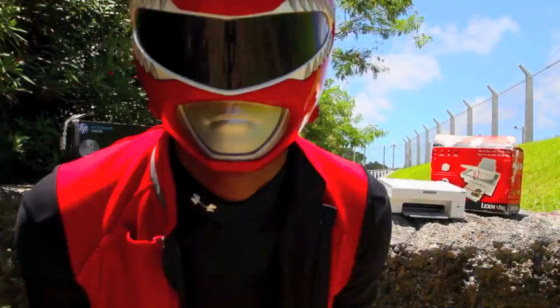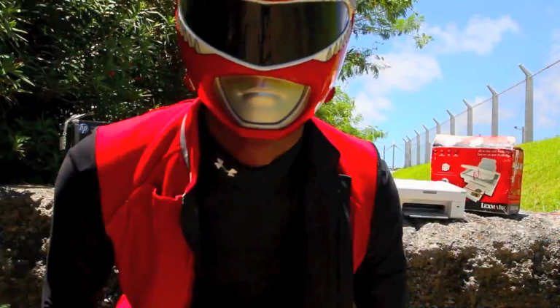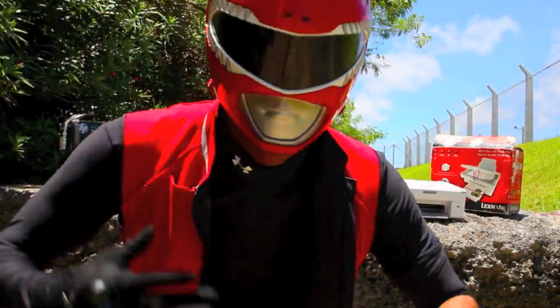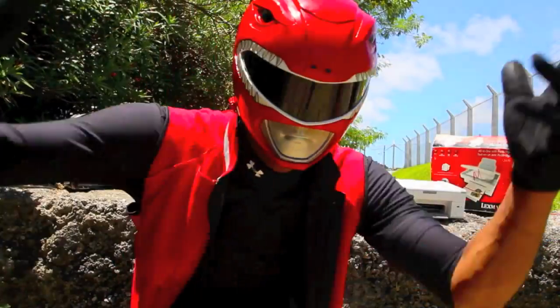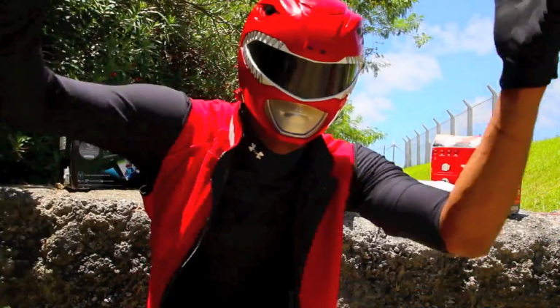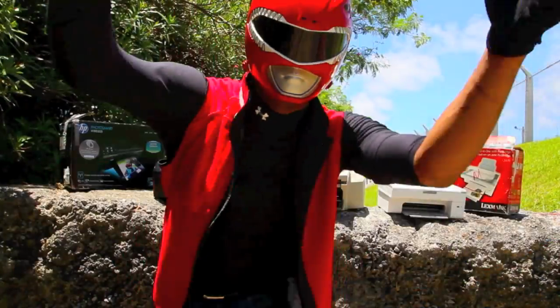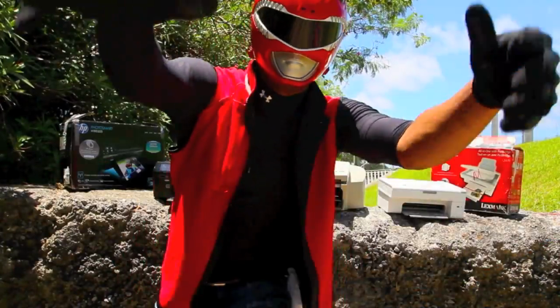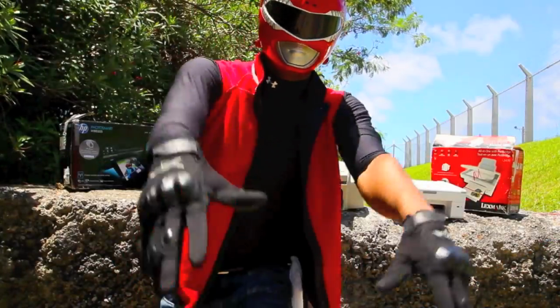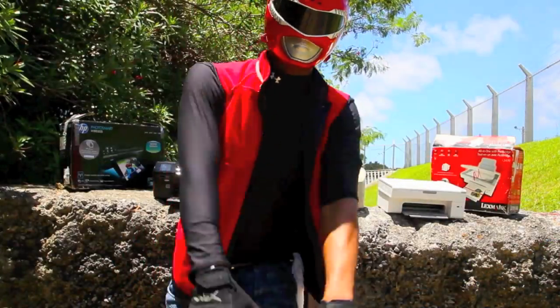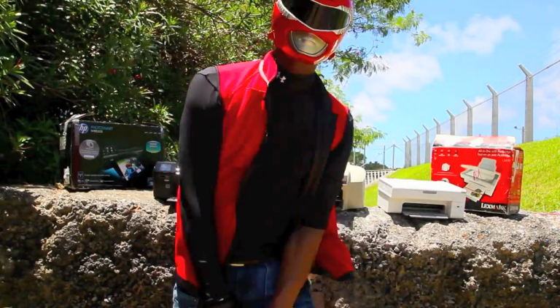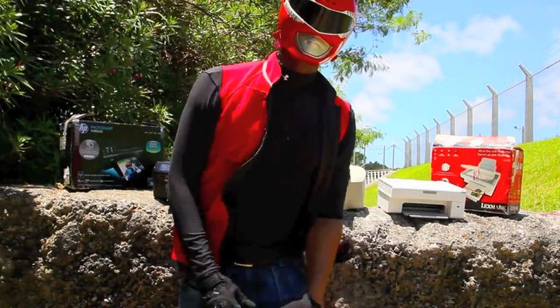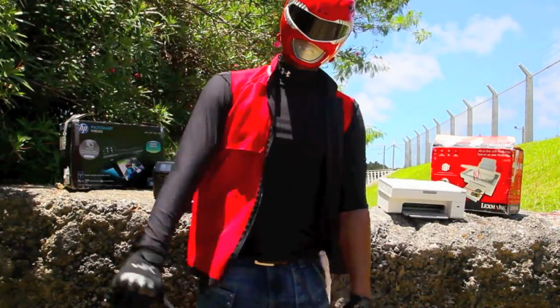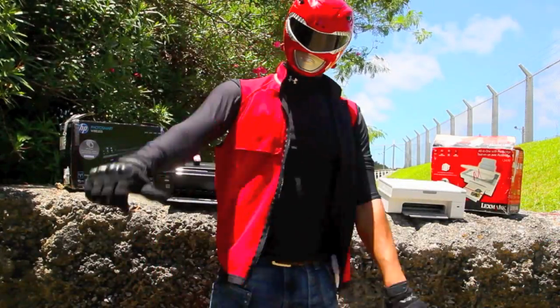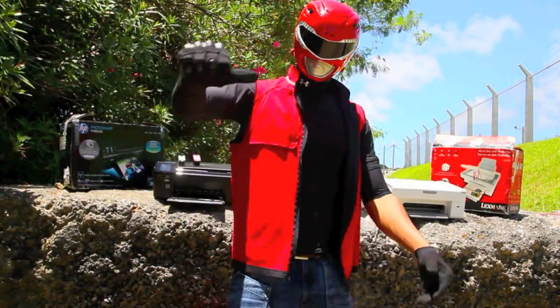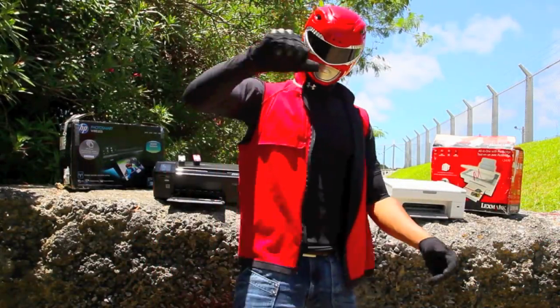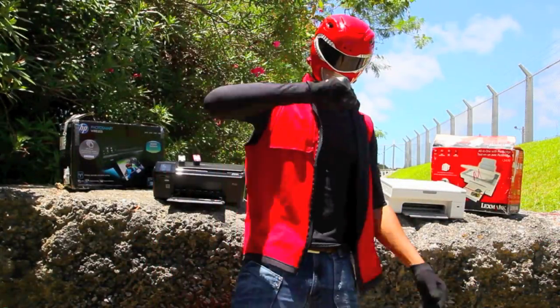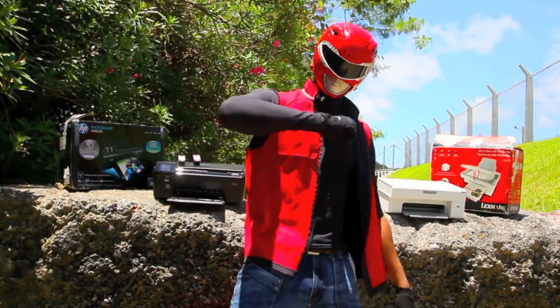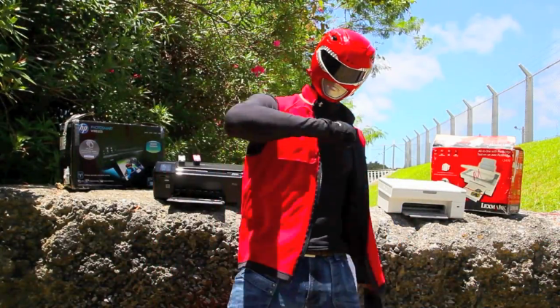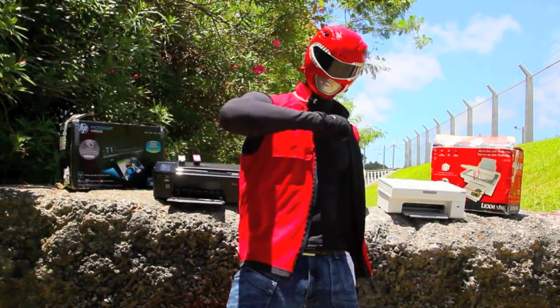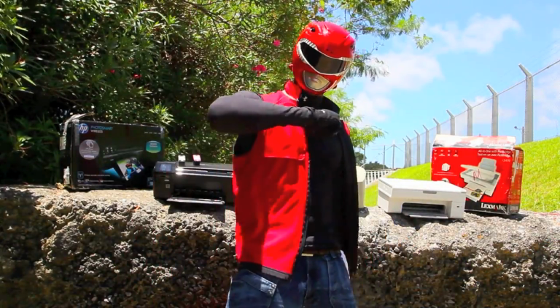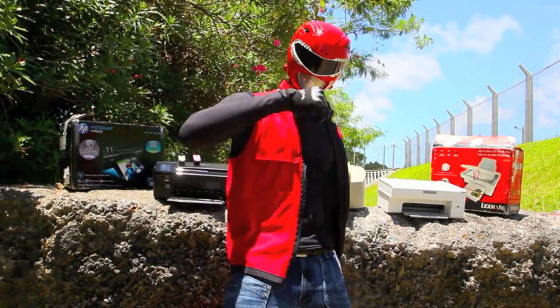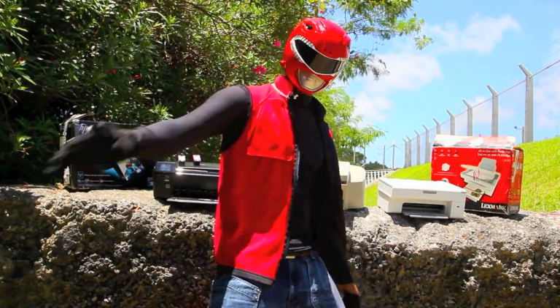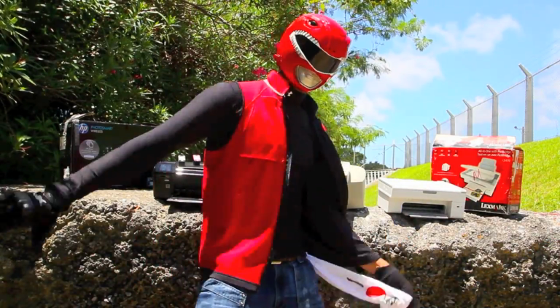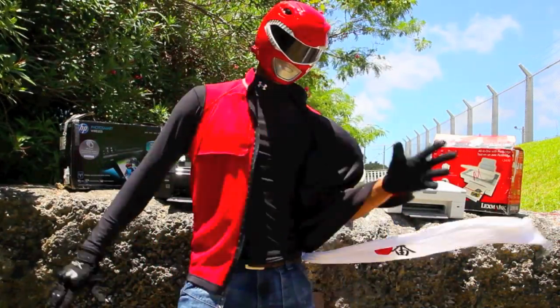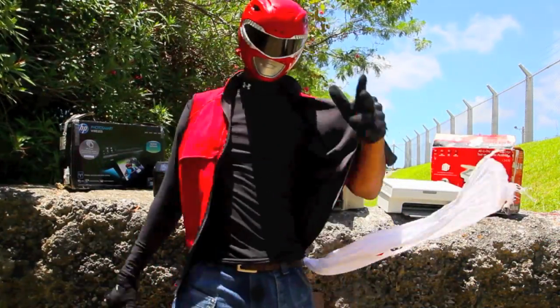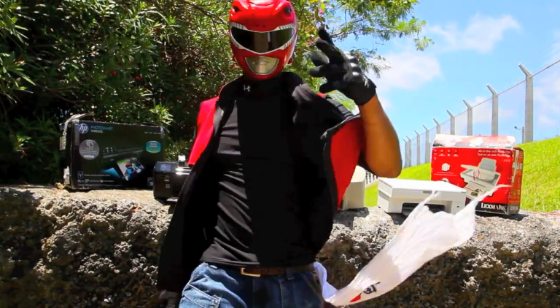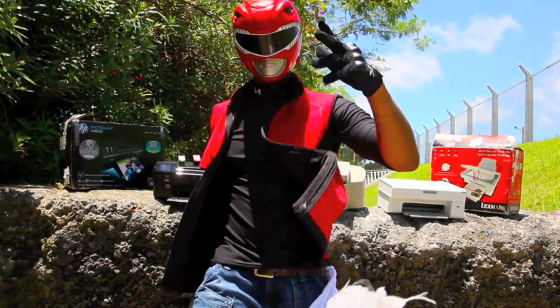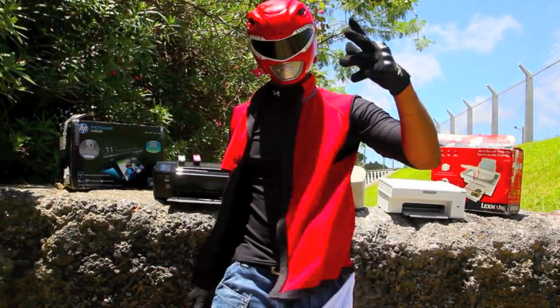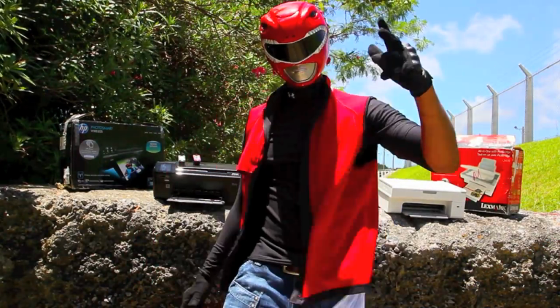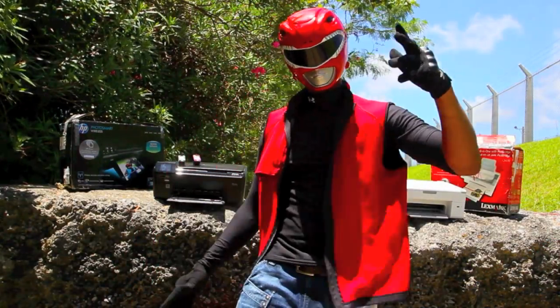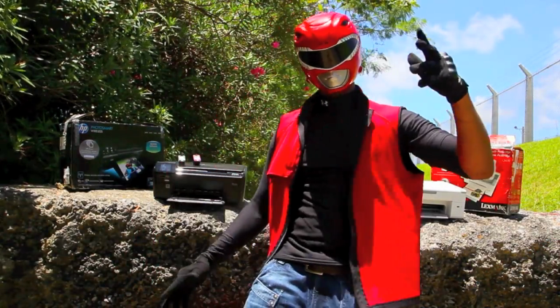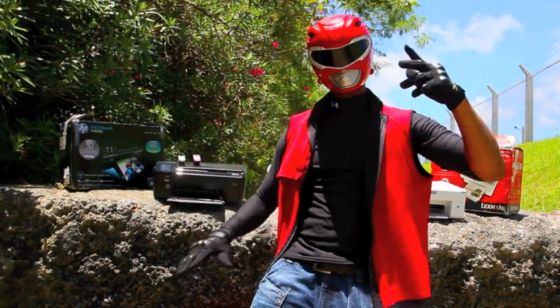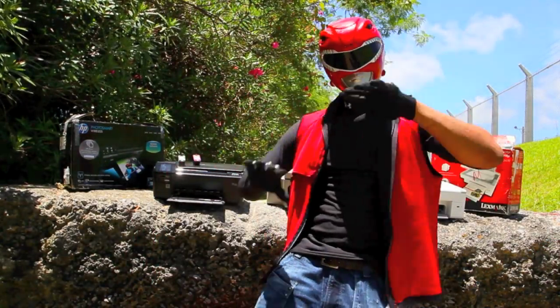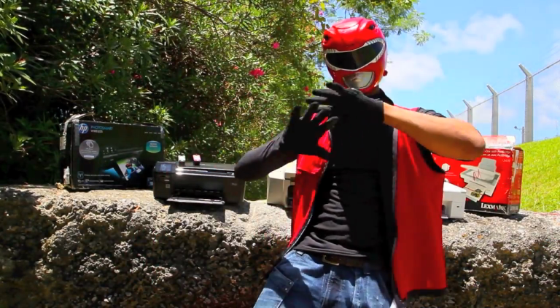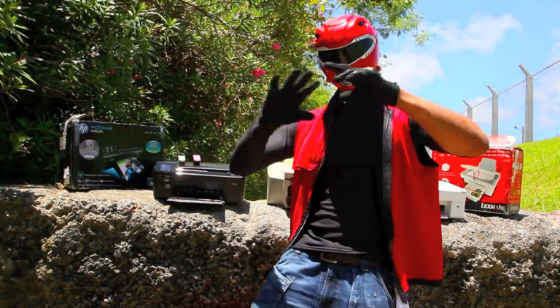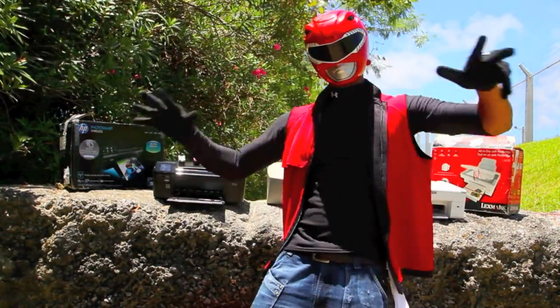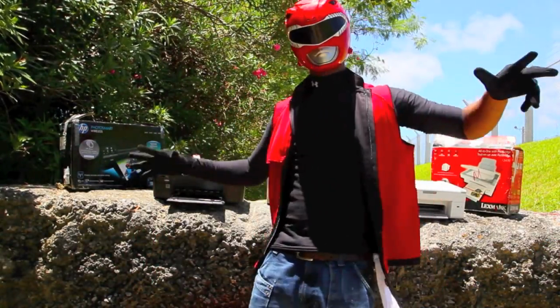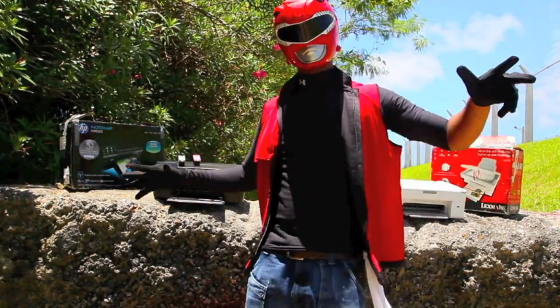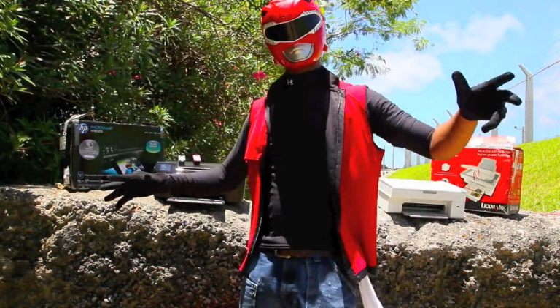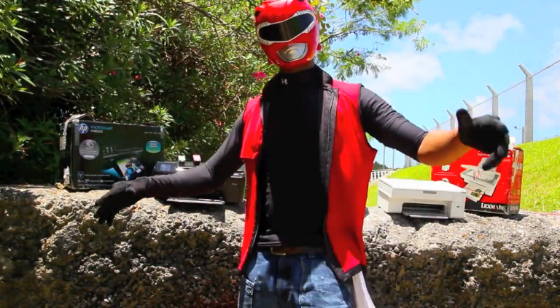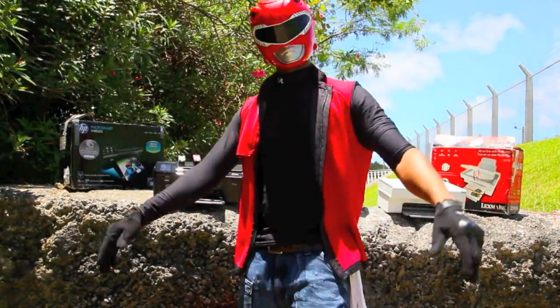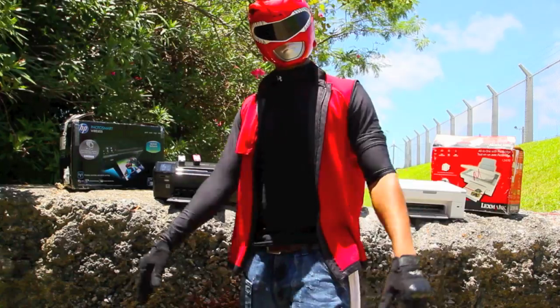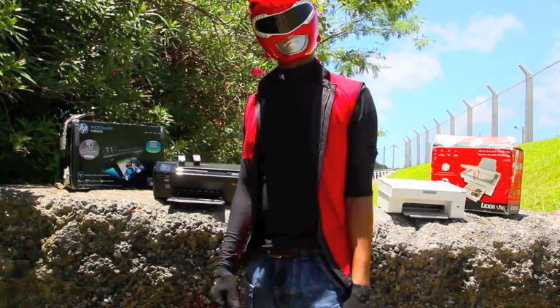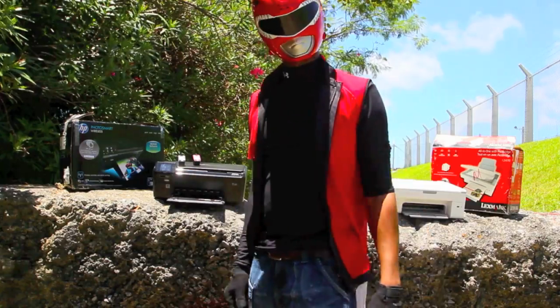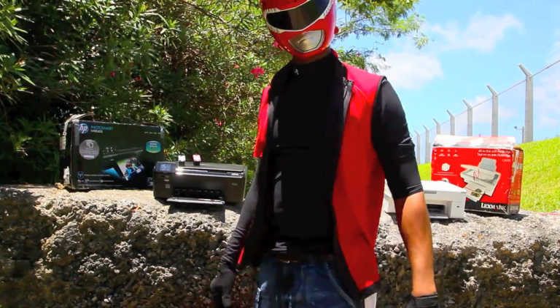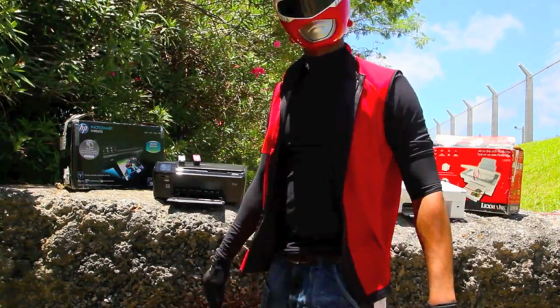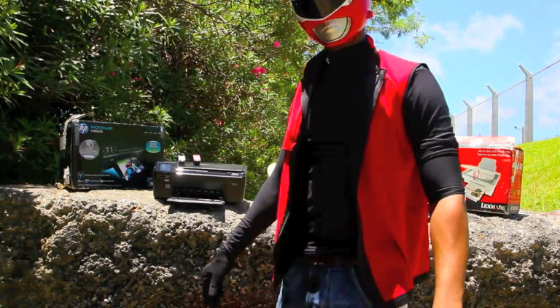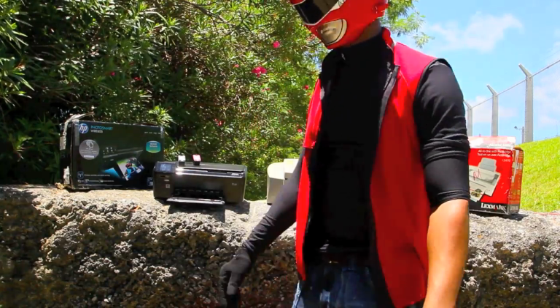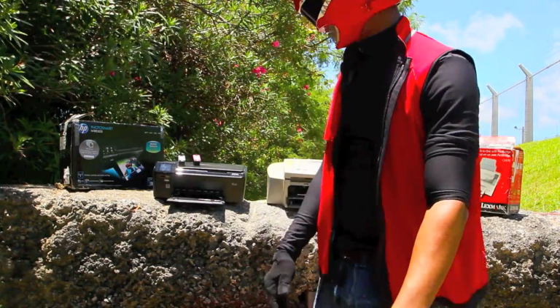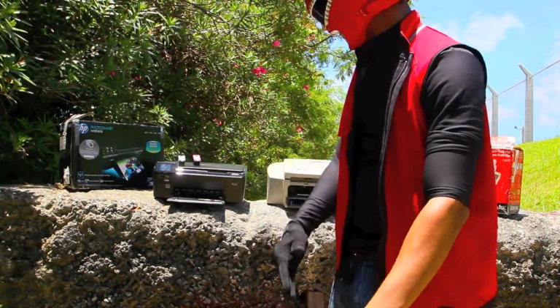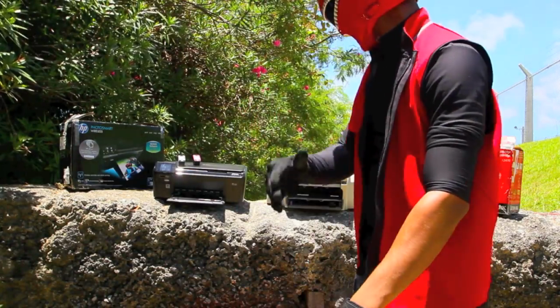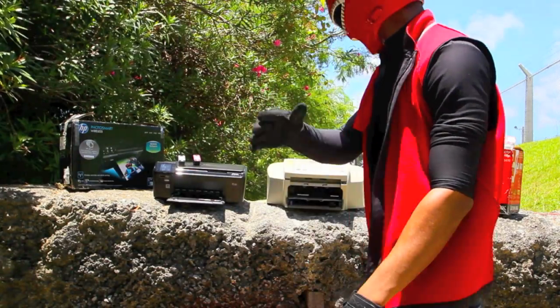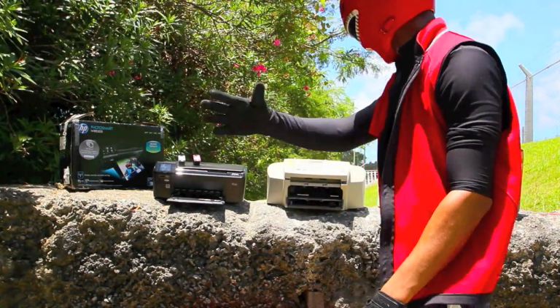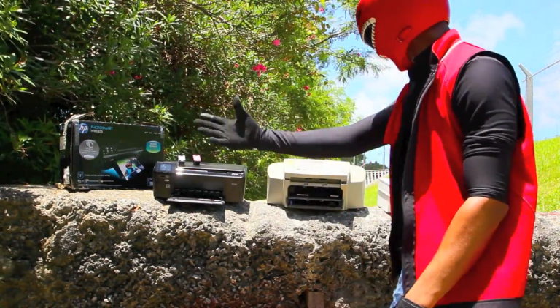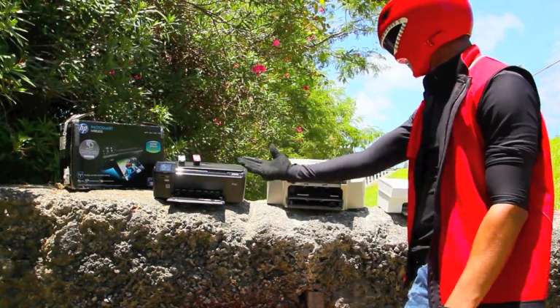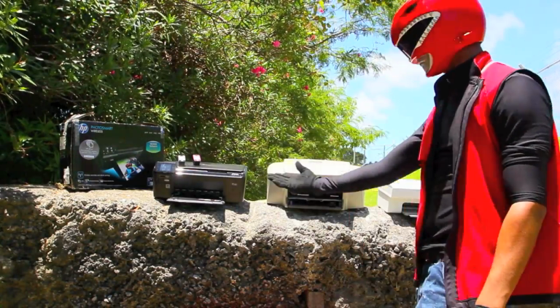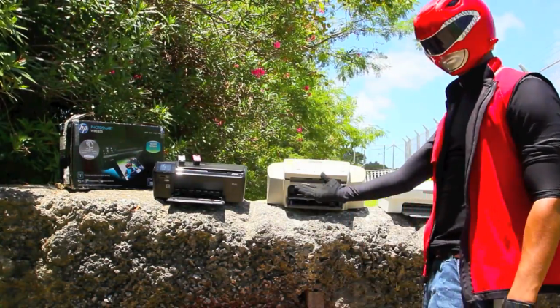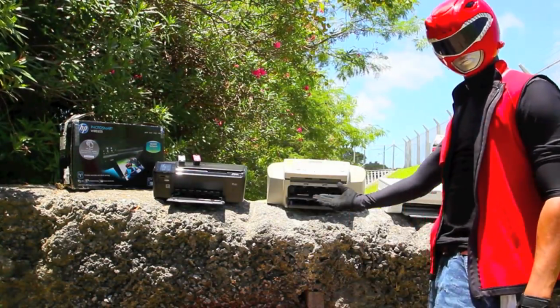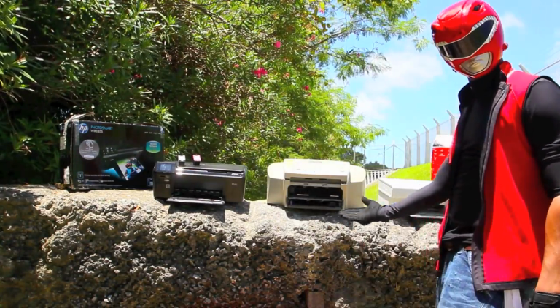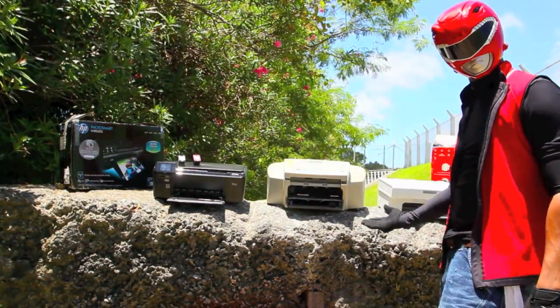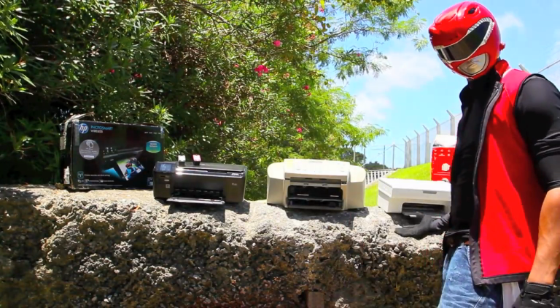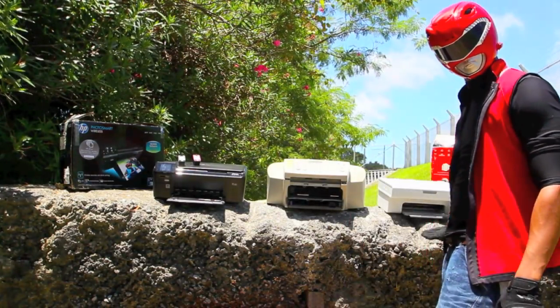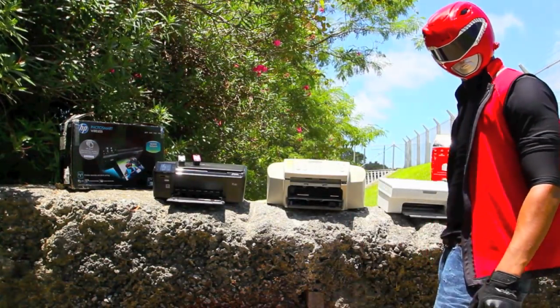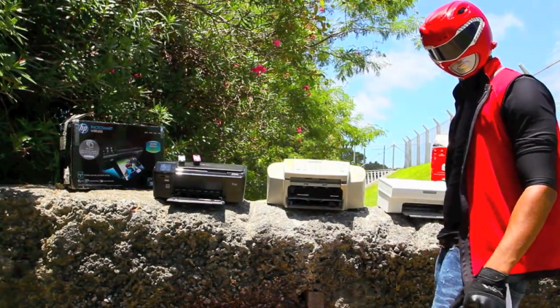Hey, what's up guys? Dr. Smash here. We all know printers are stupid, so today I'm going to teach you how to smash these stupid printers.